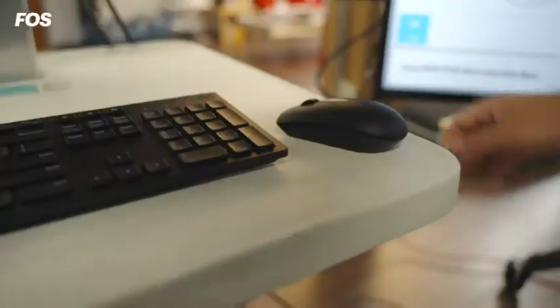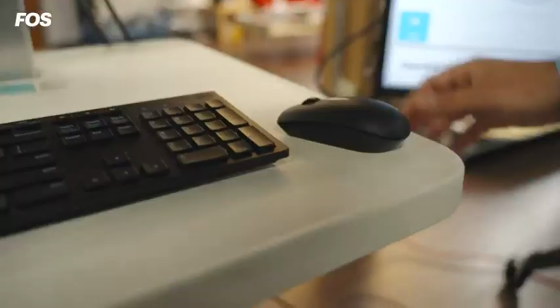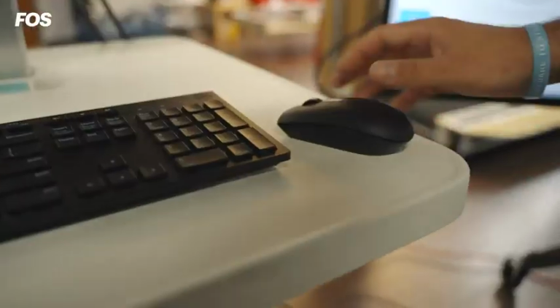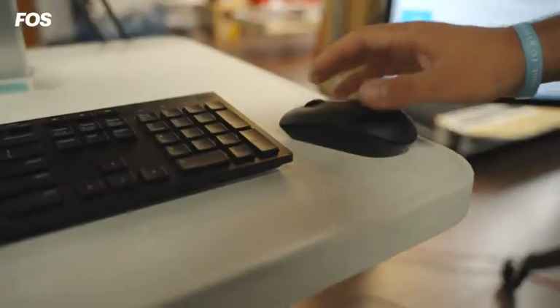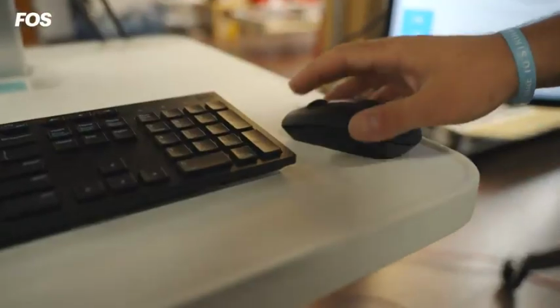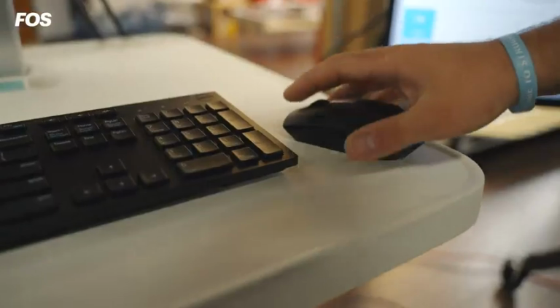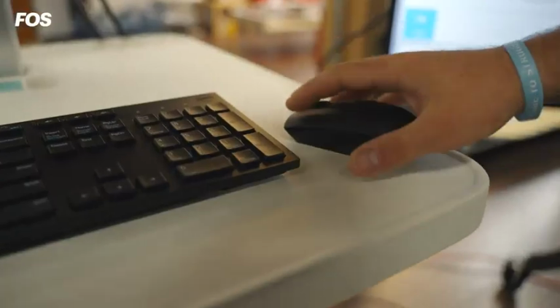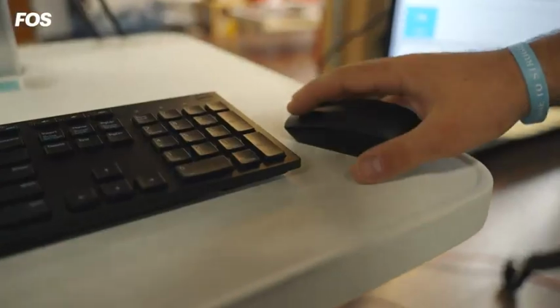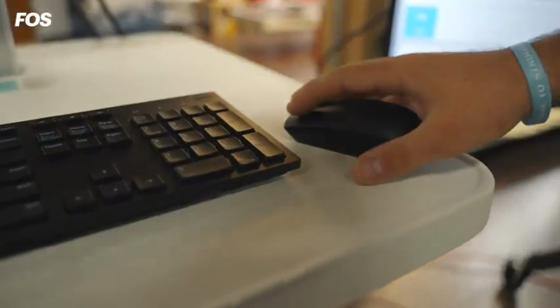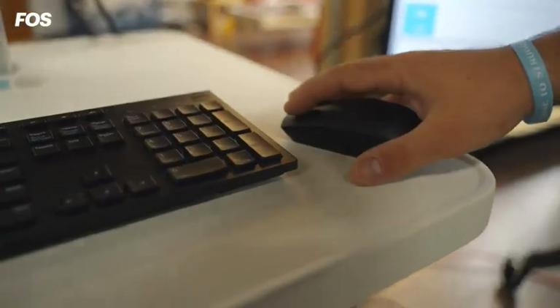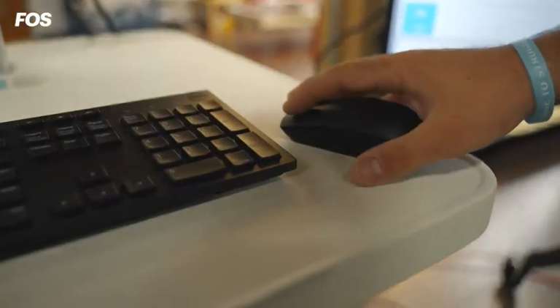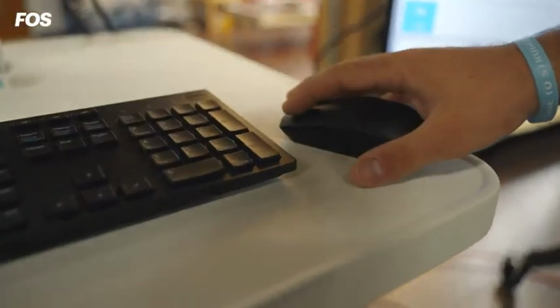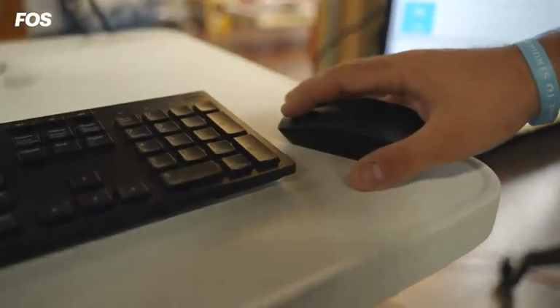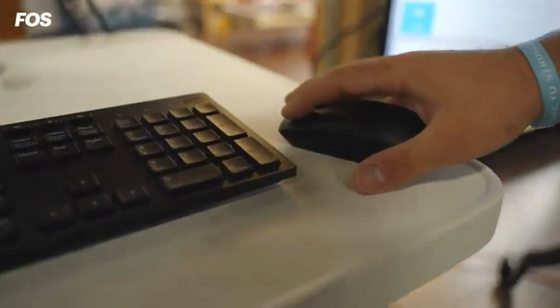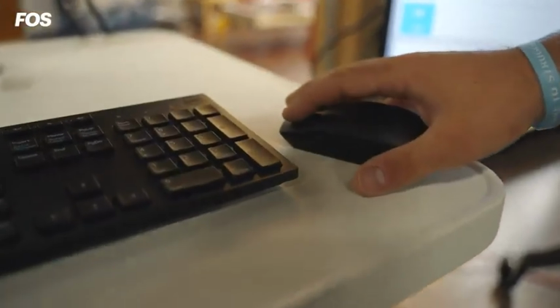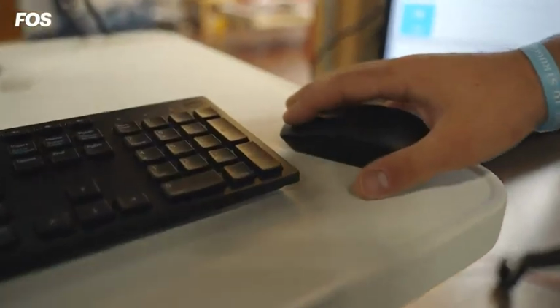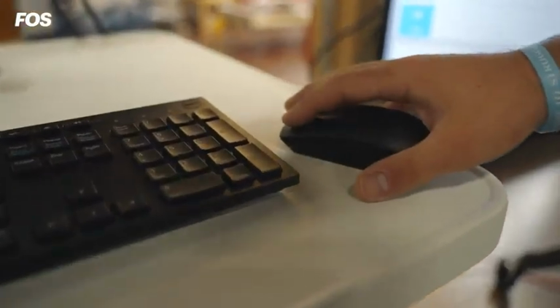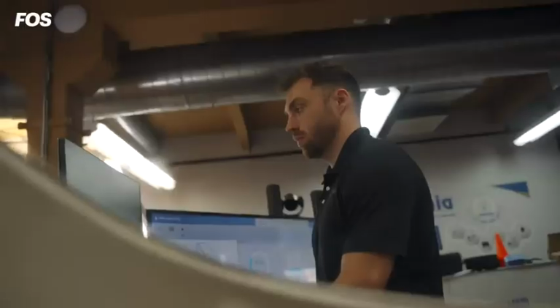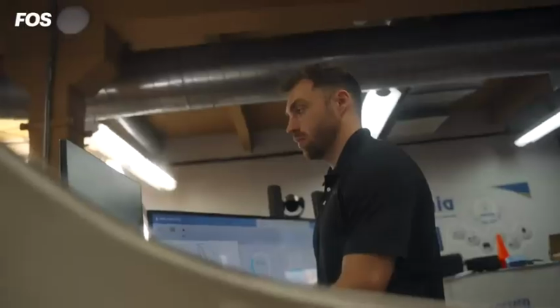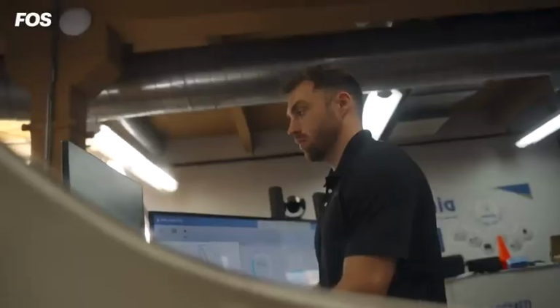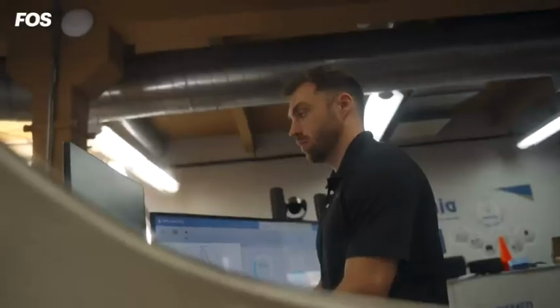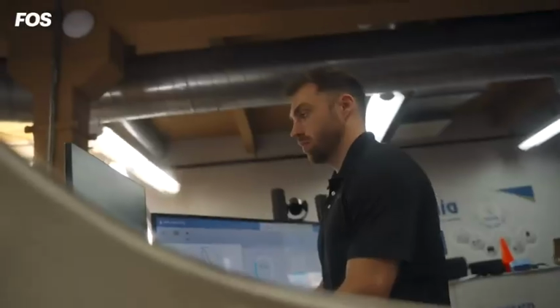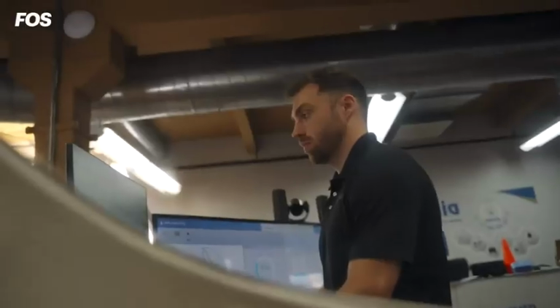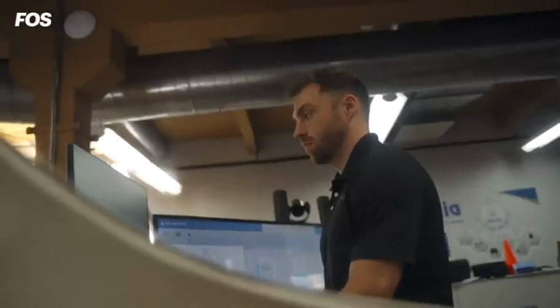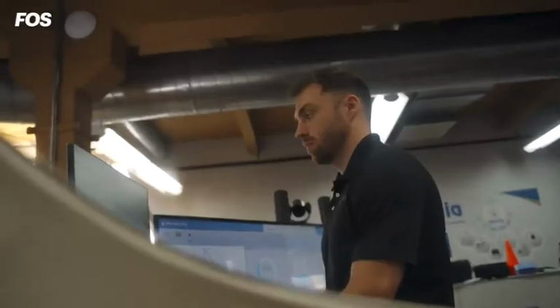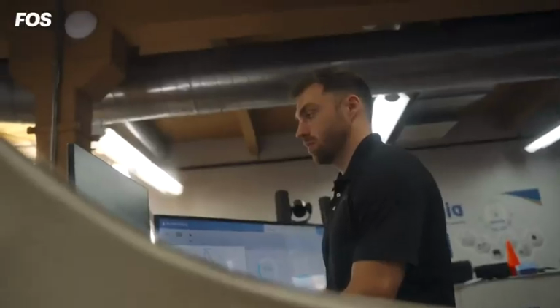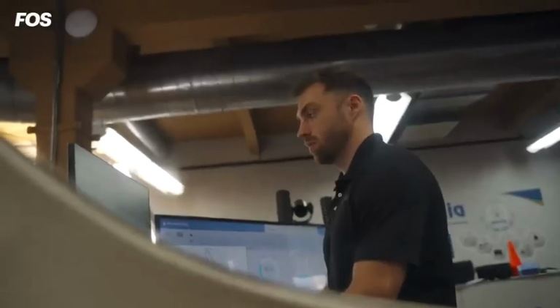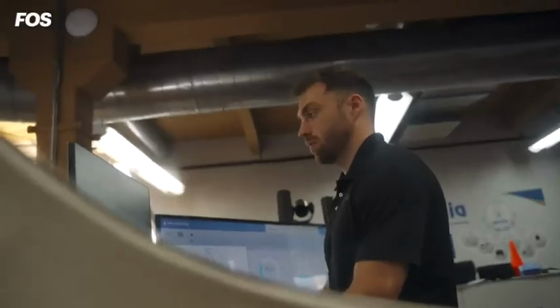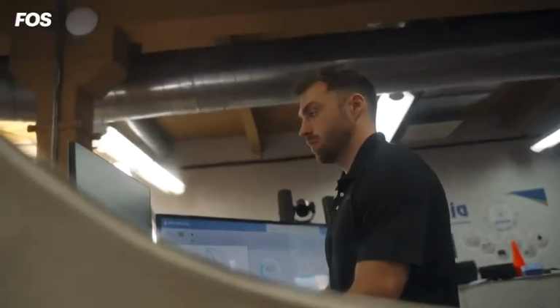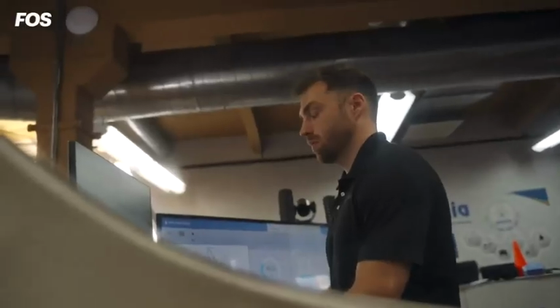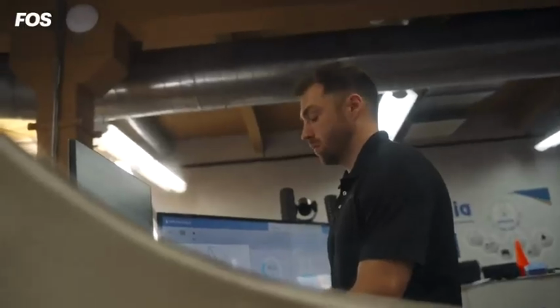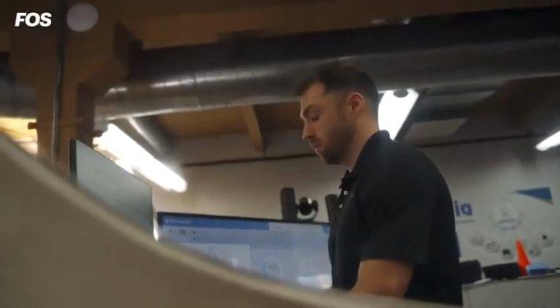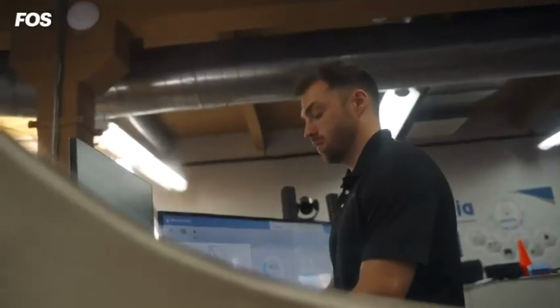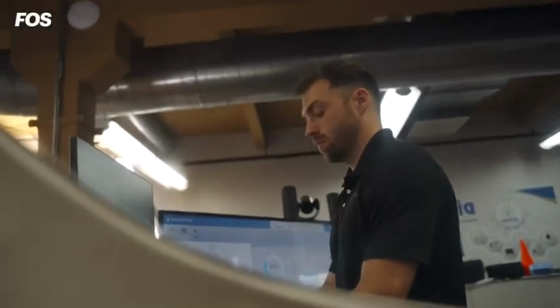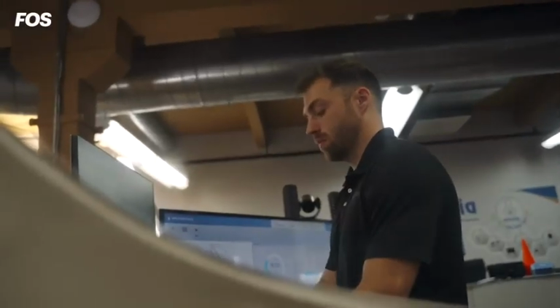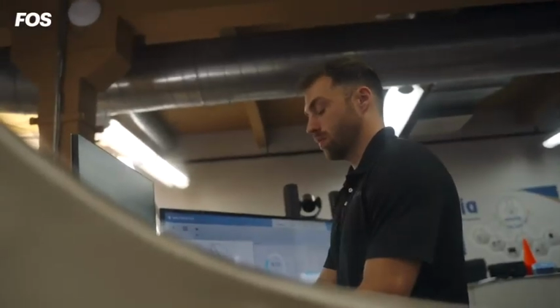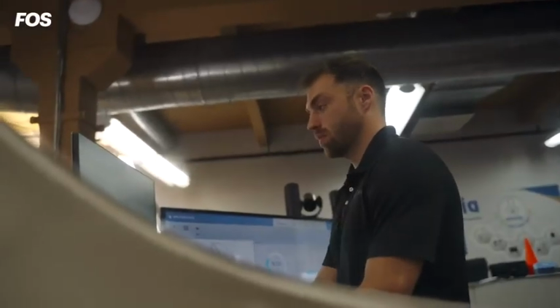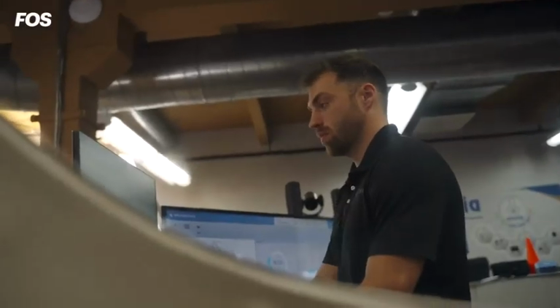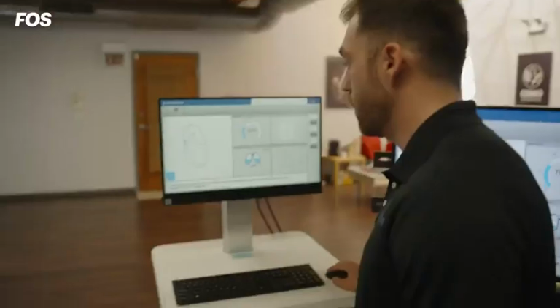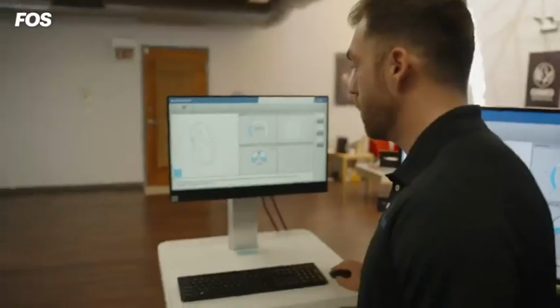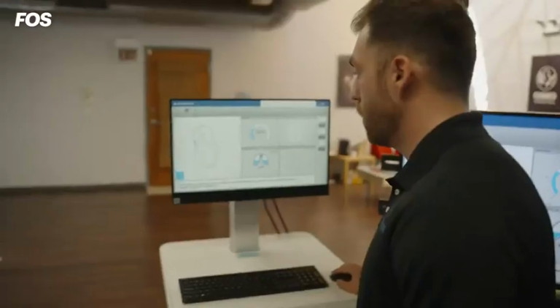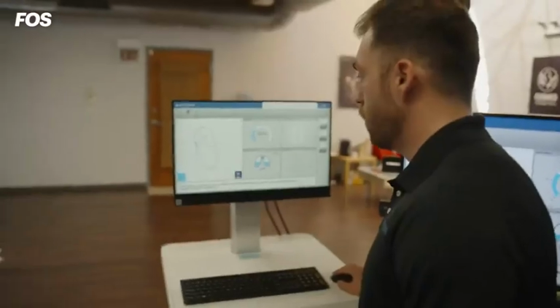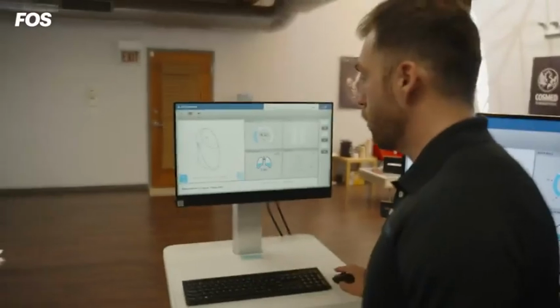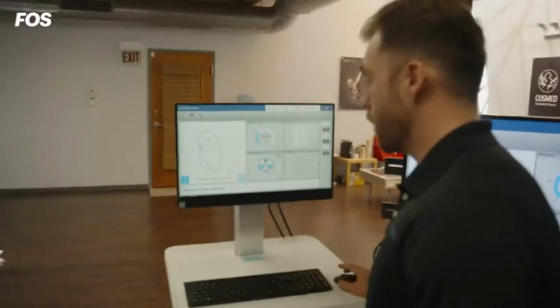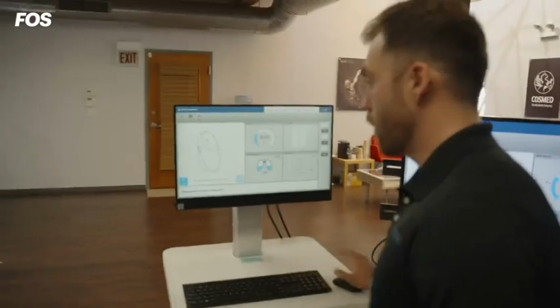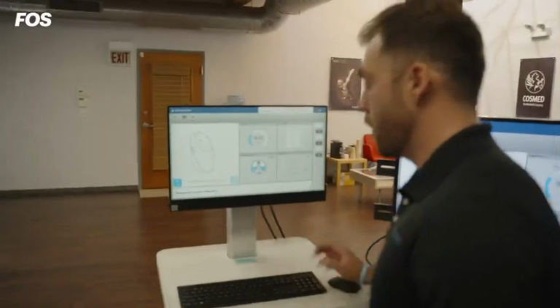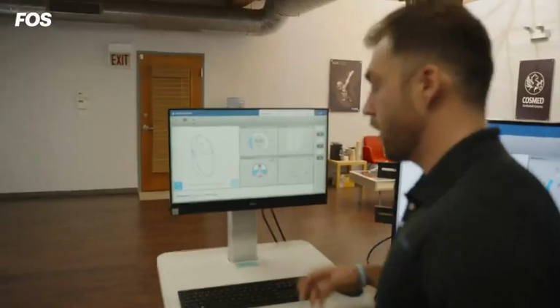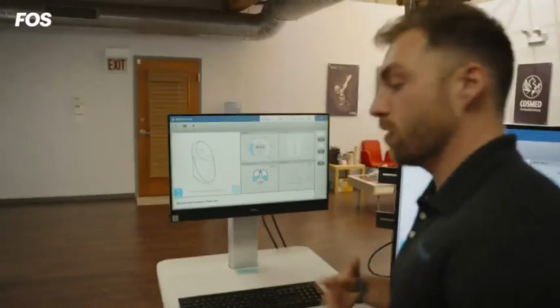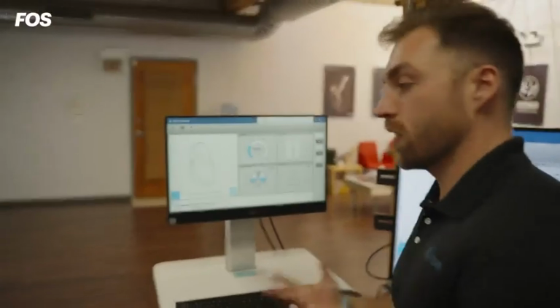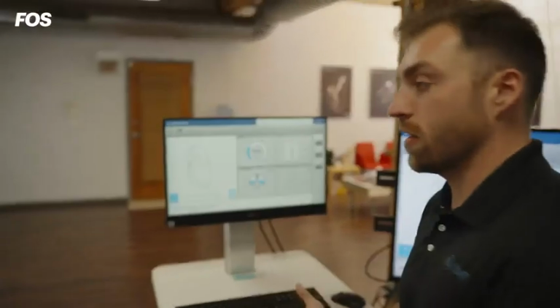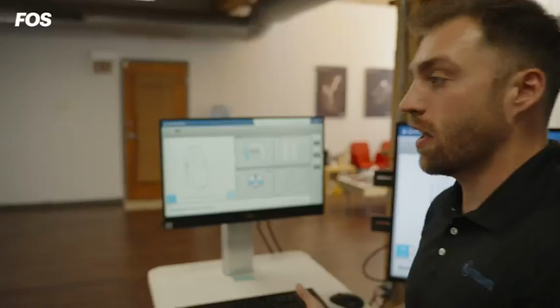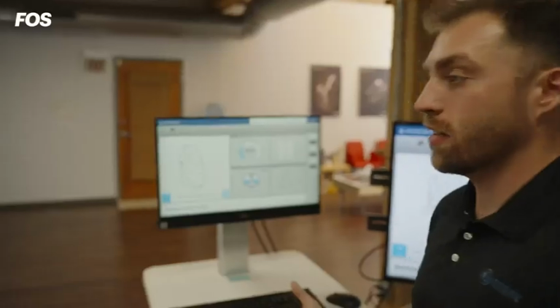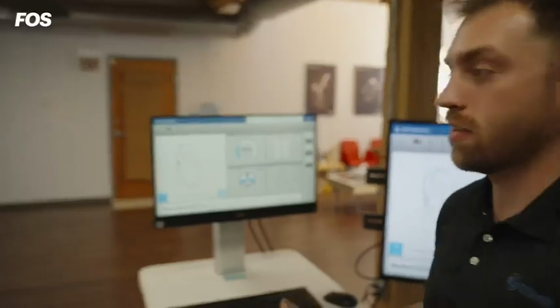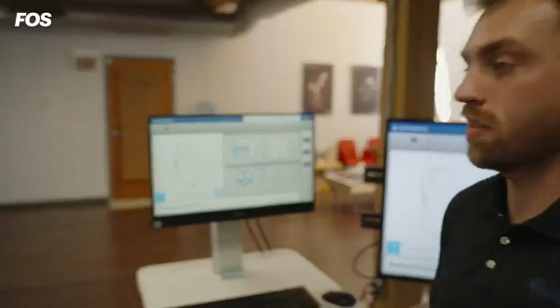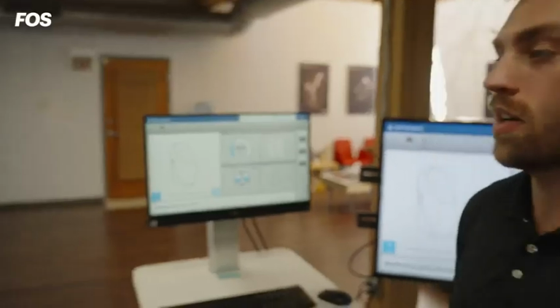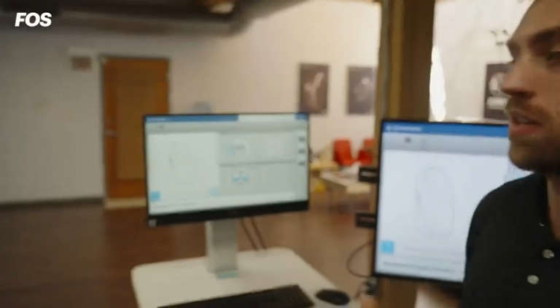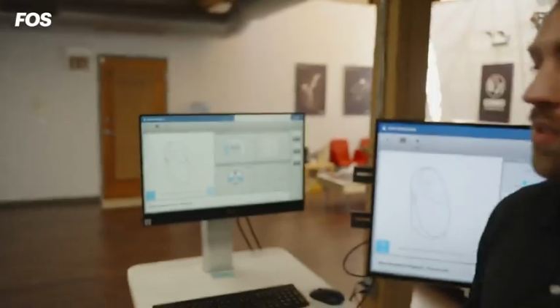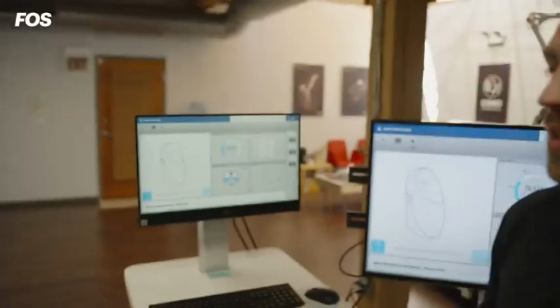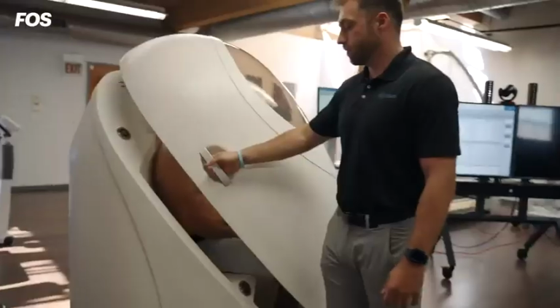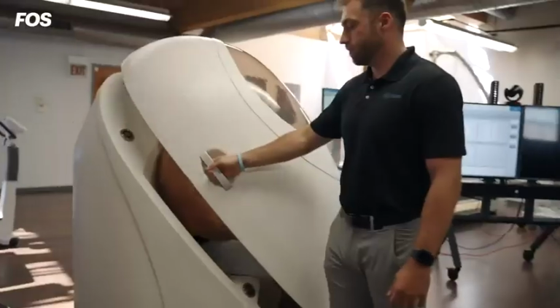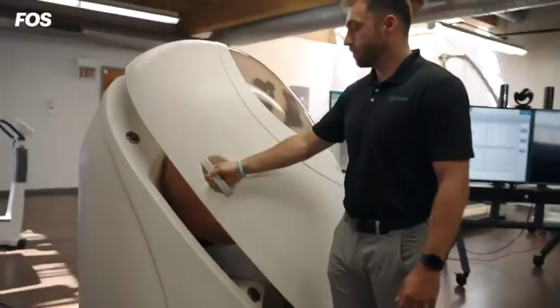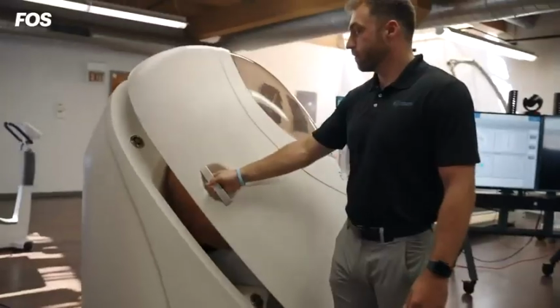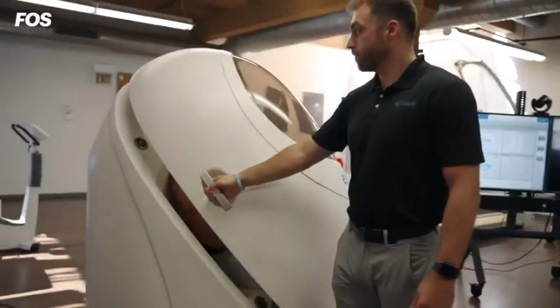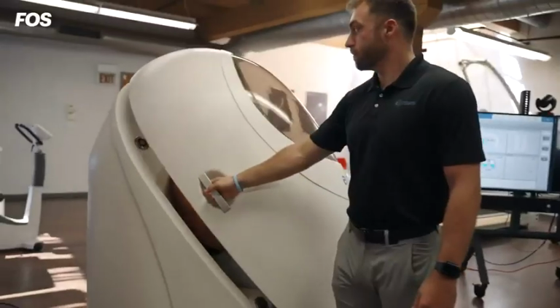We've ensured our subject is inside, relaxing with minimal movement. We're going to go ahead and click next, and the test is going to begin now.